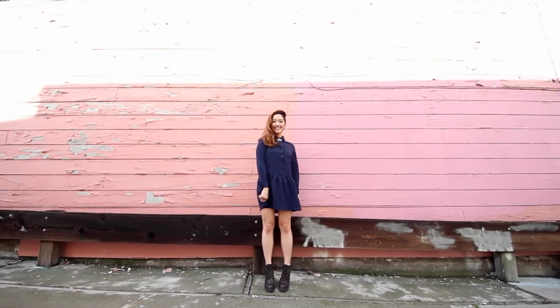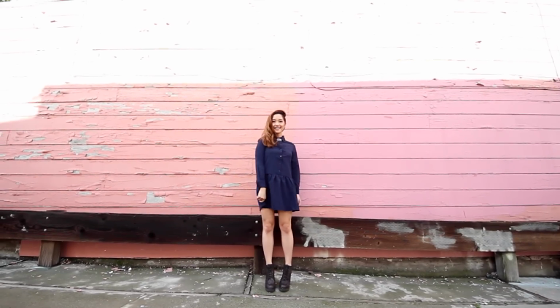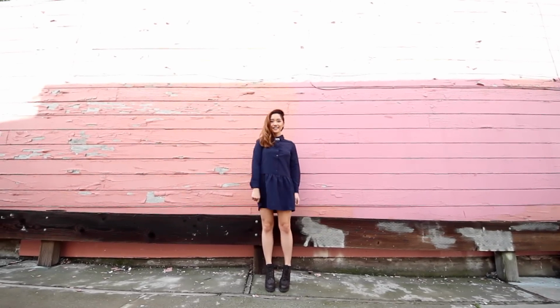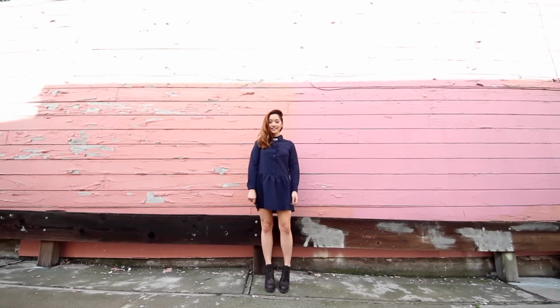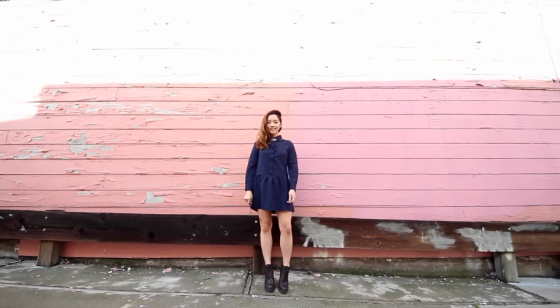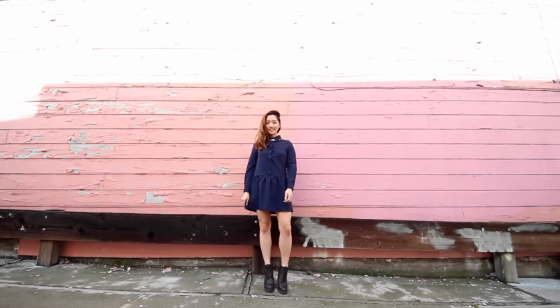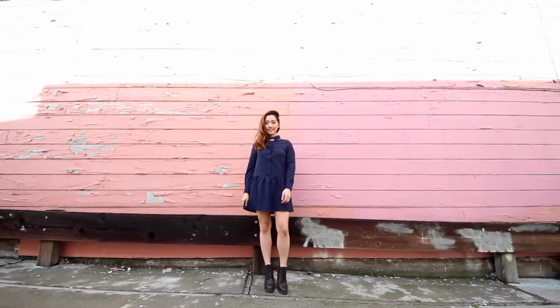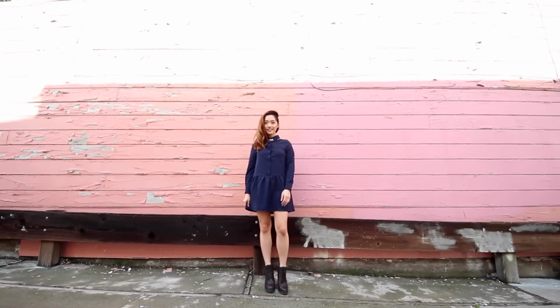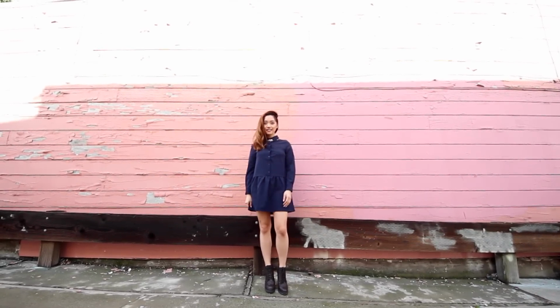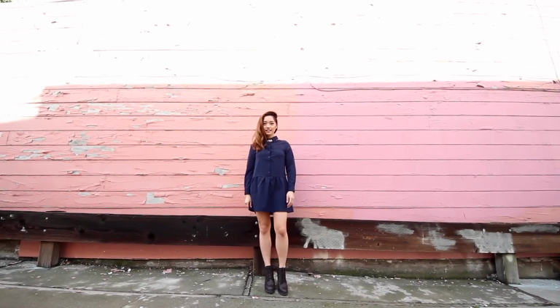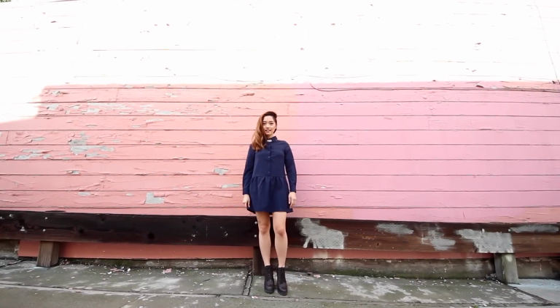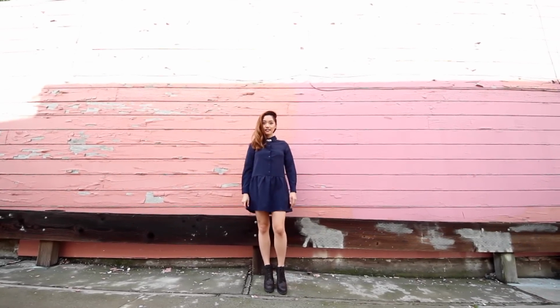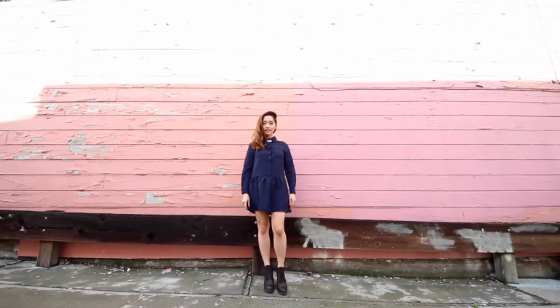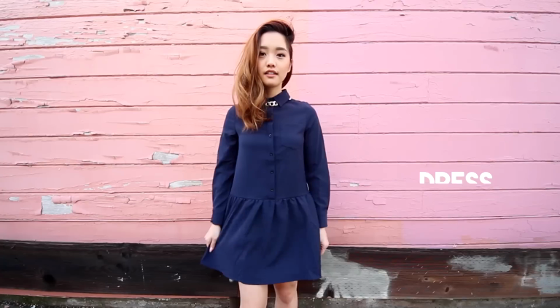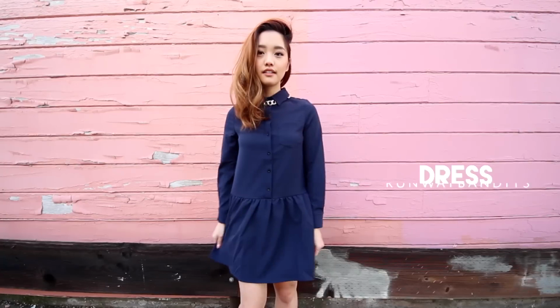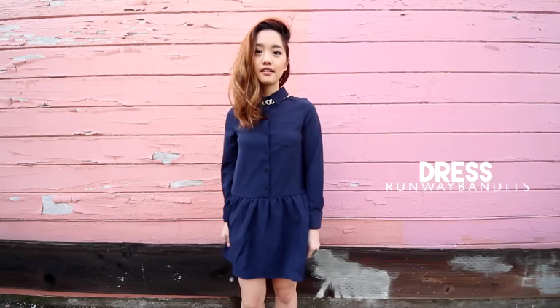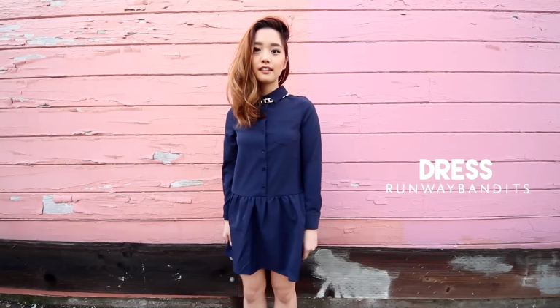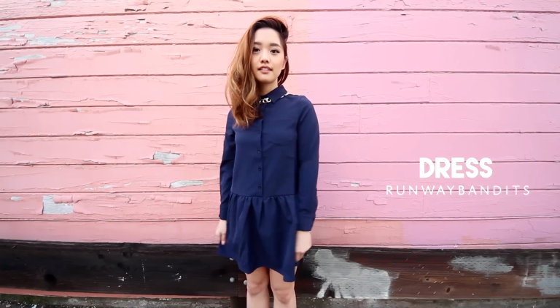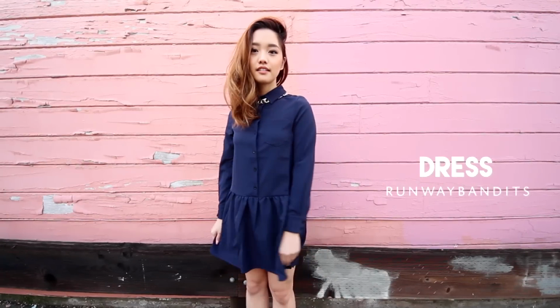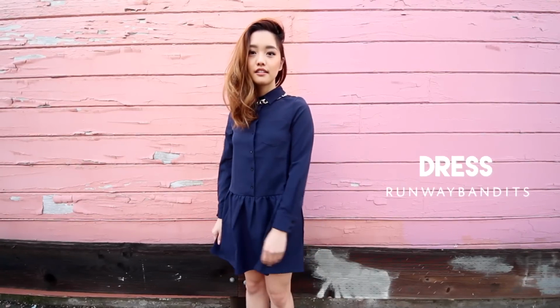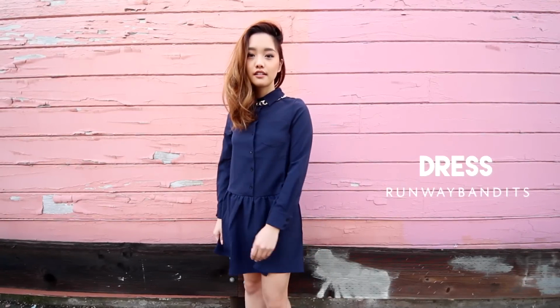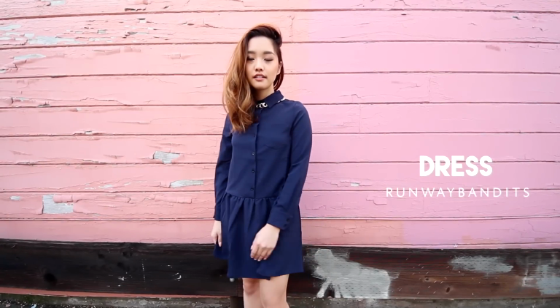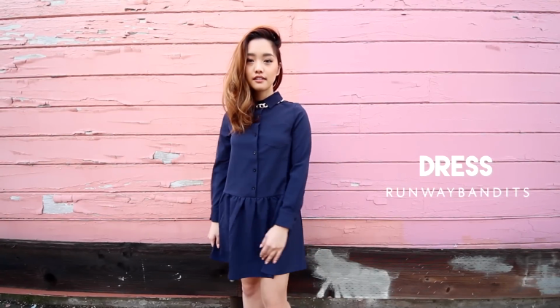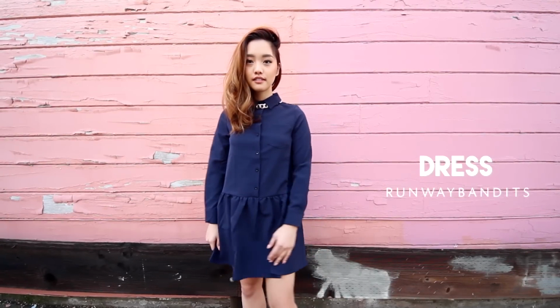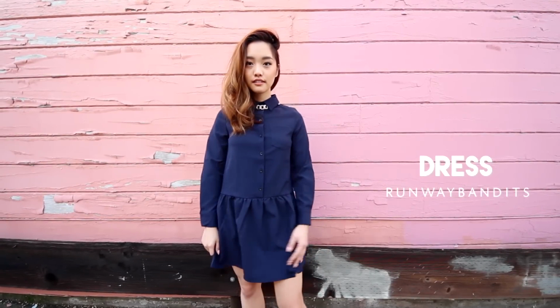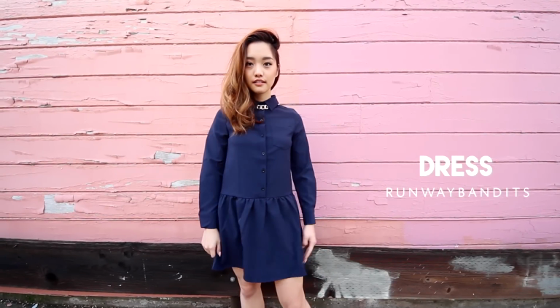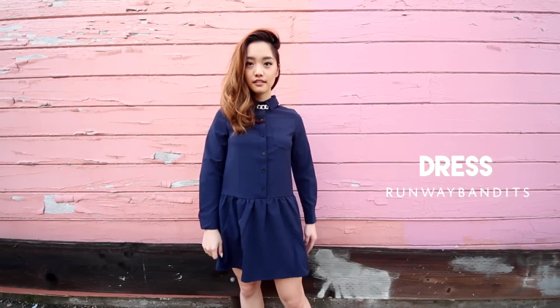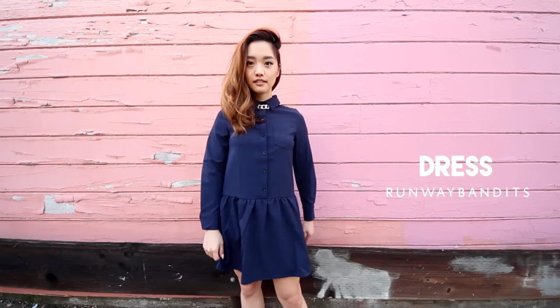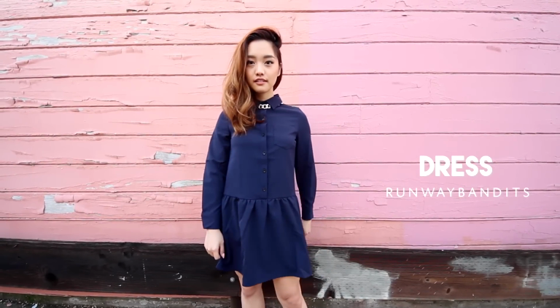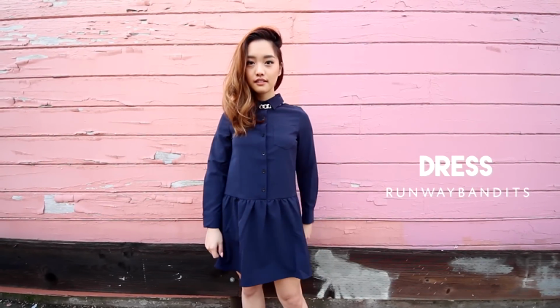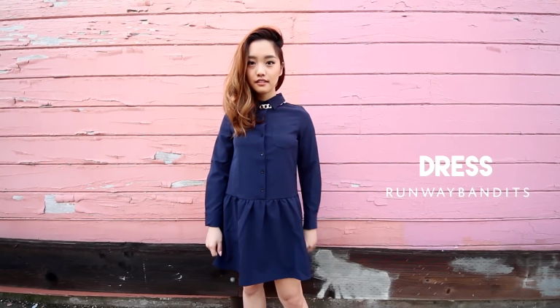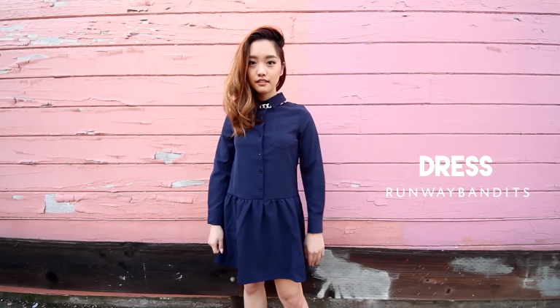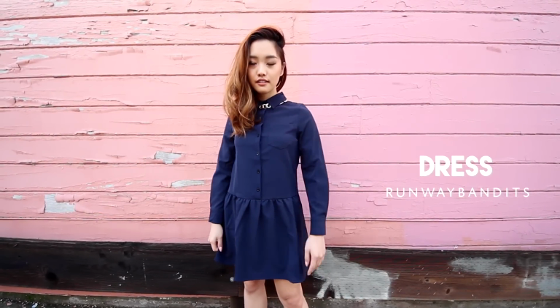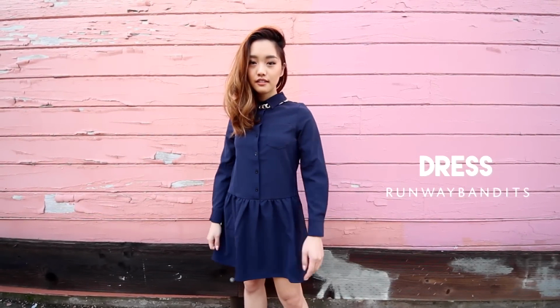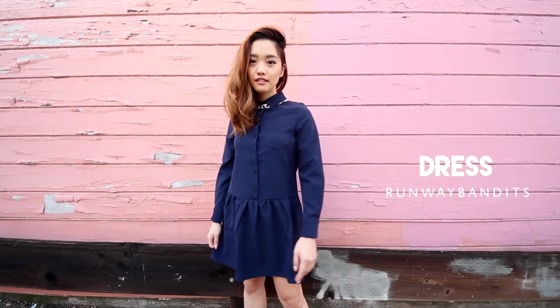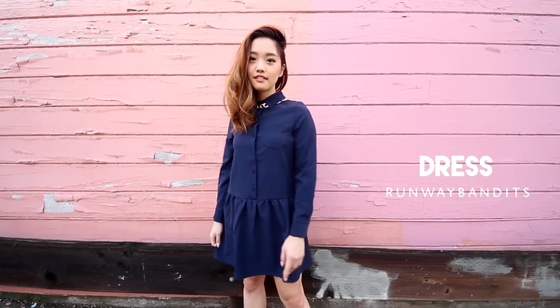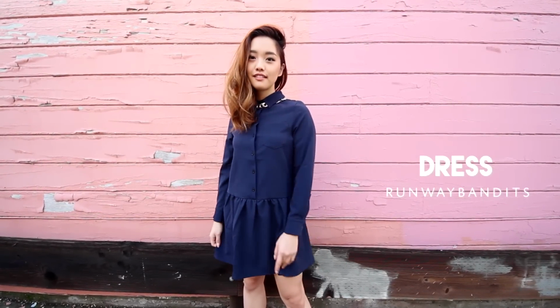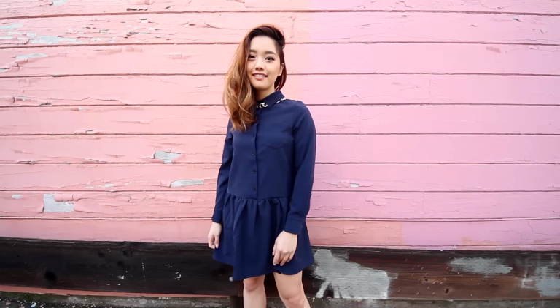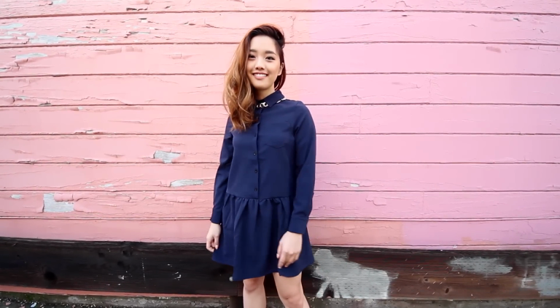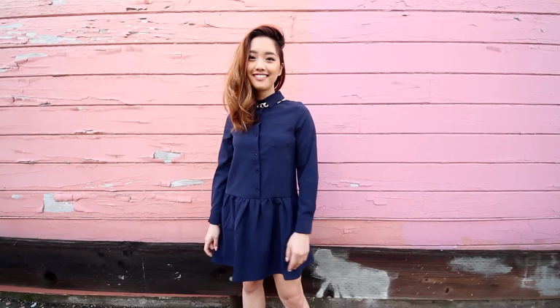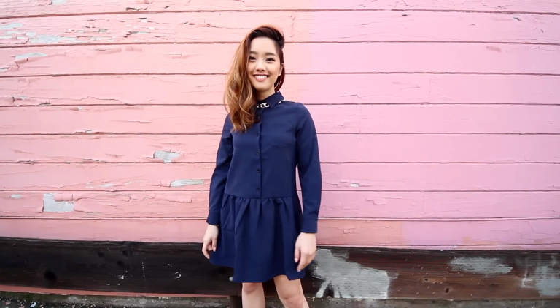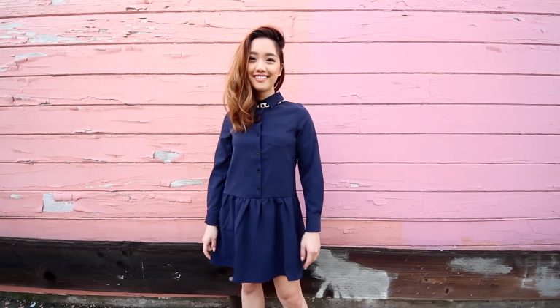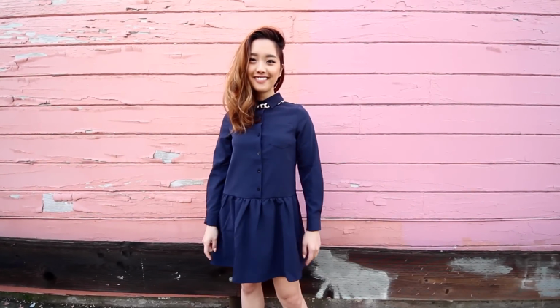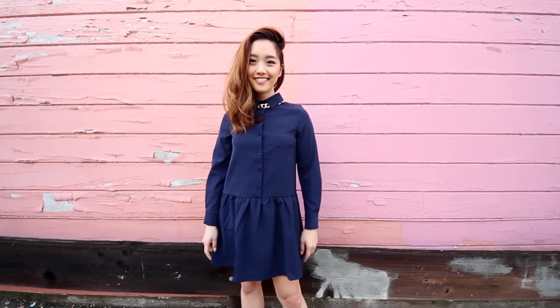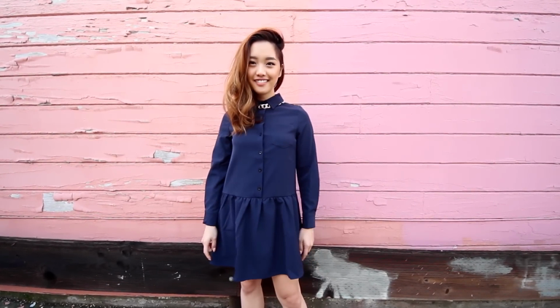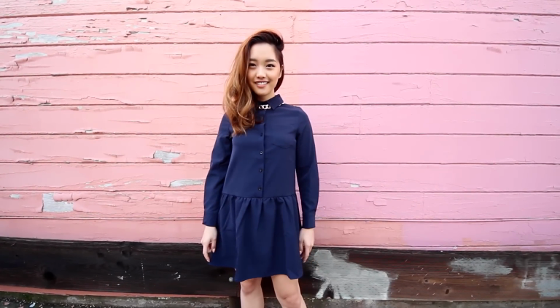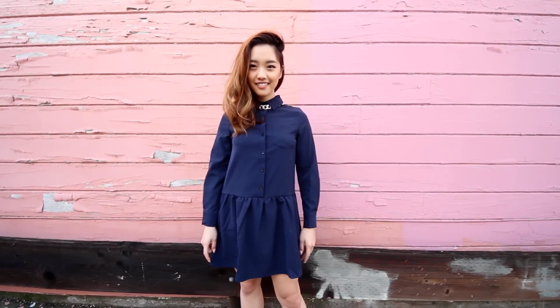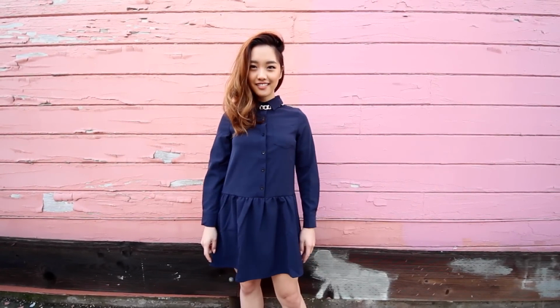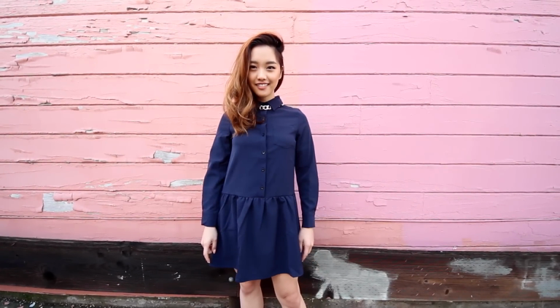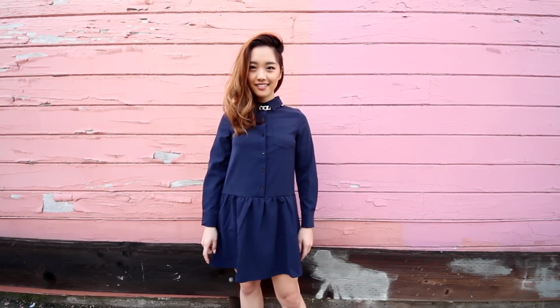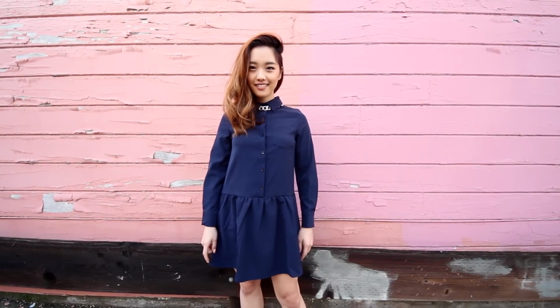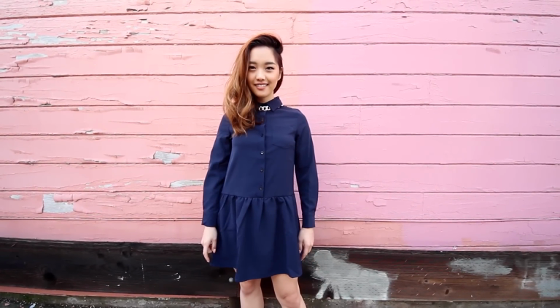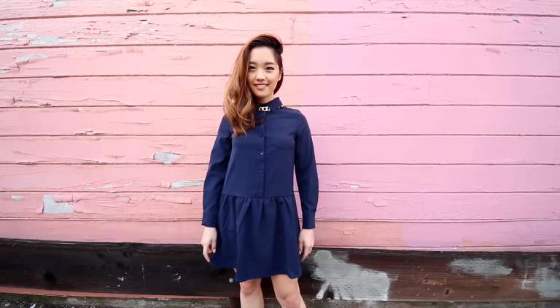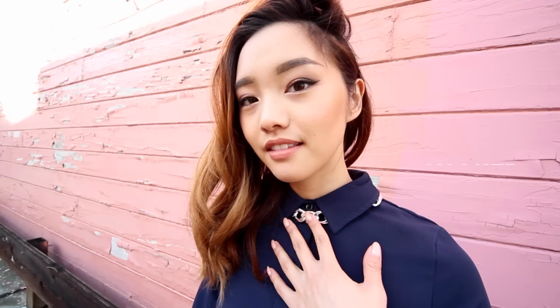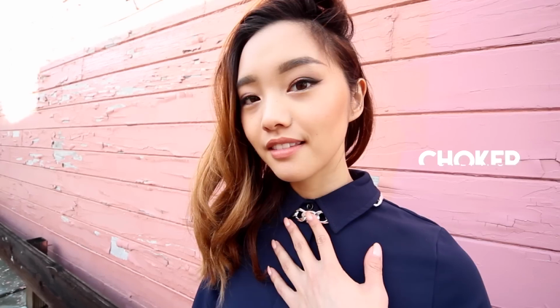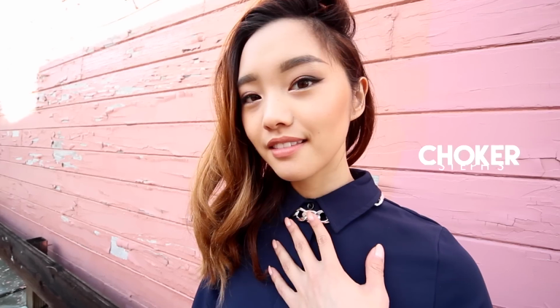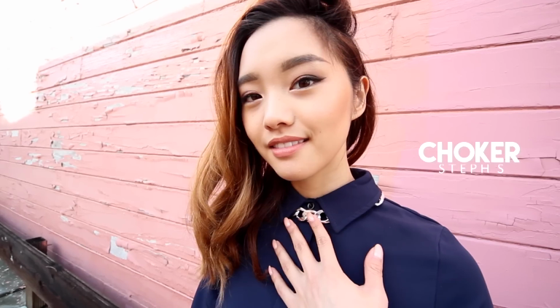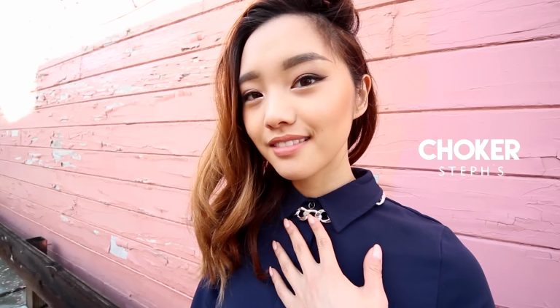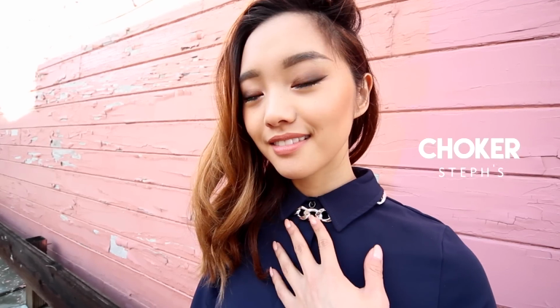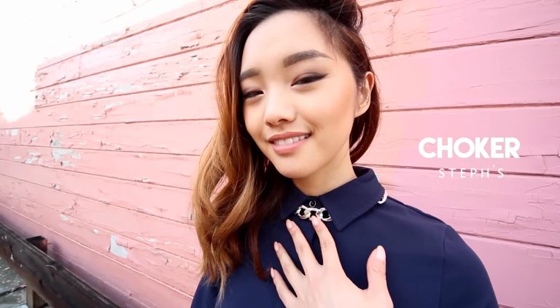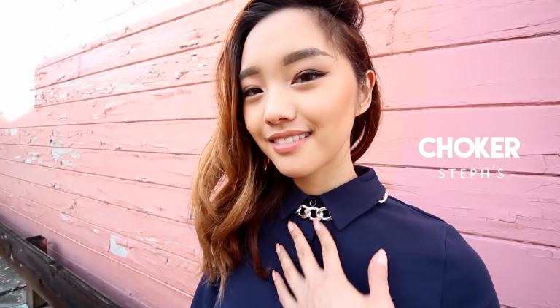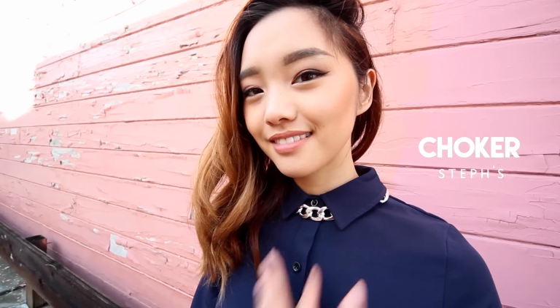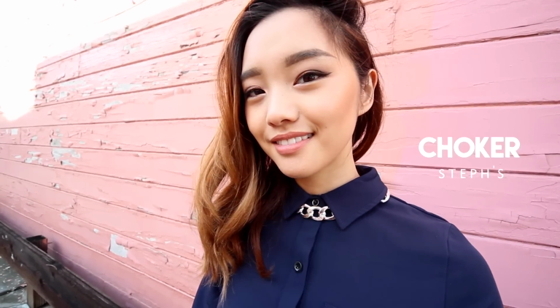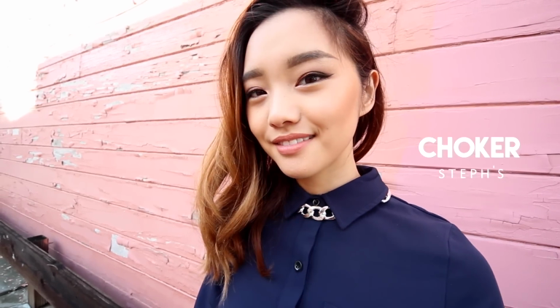Next up I've got a sweet and girly look. I absolutely love wearing dresses and this one kind of feels like neoprene or scuba fabric.